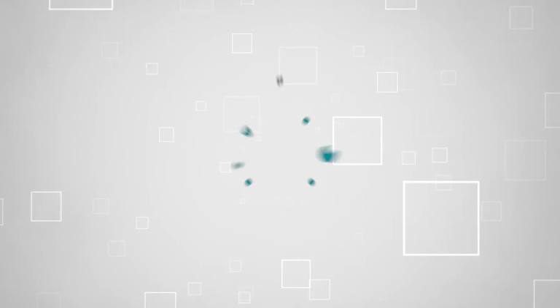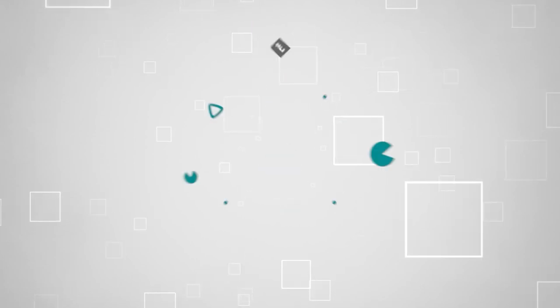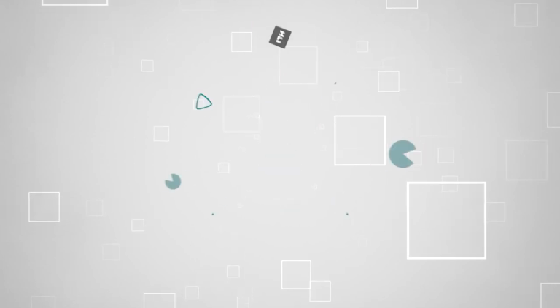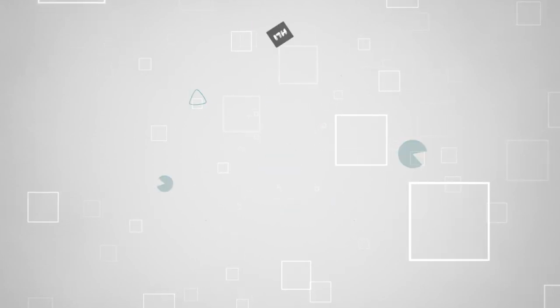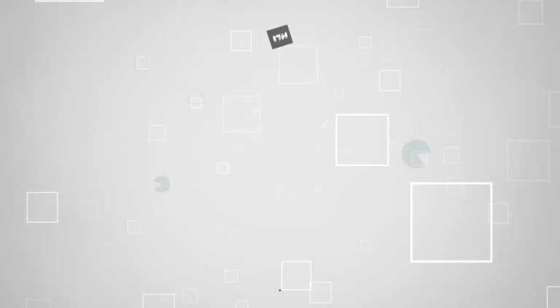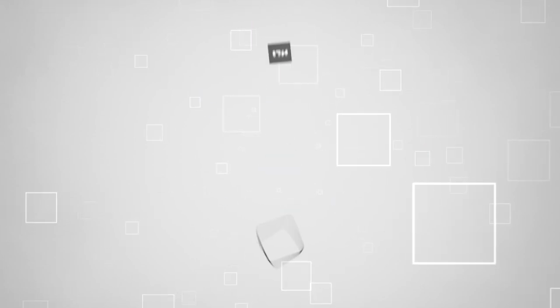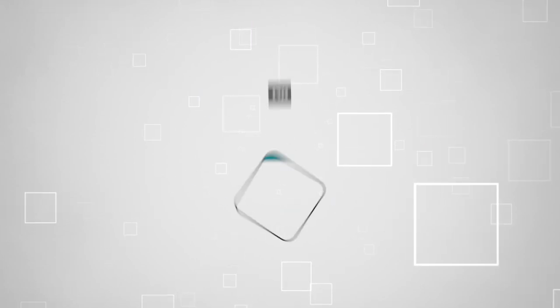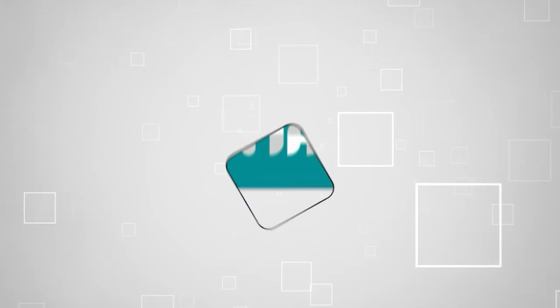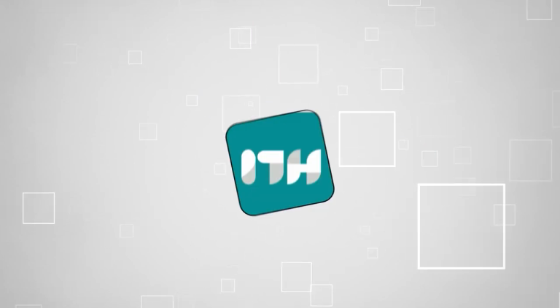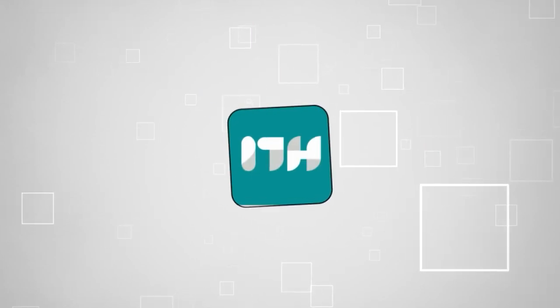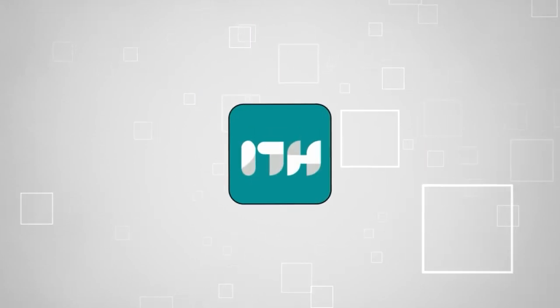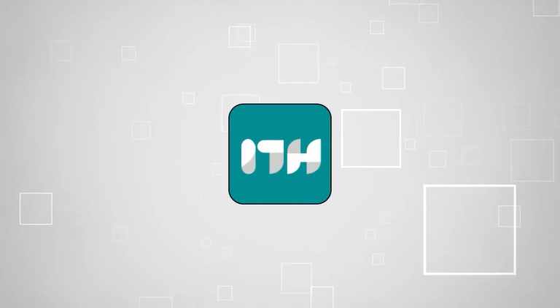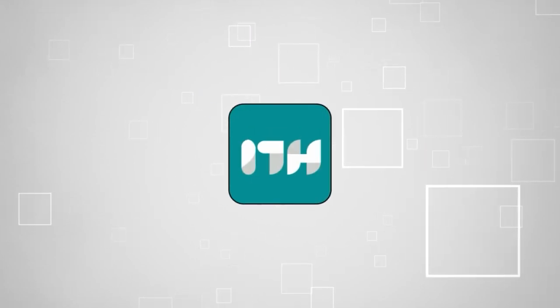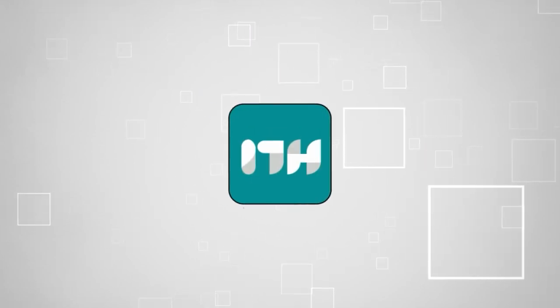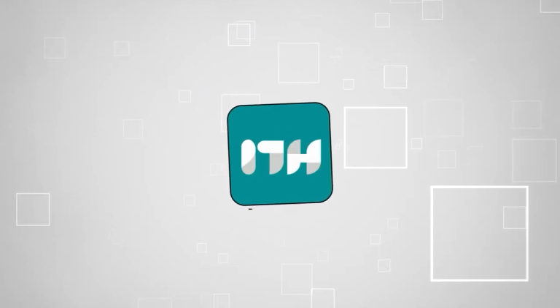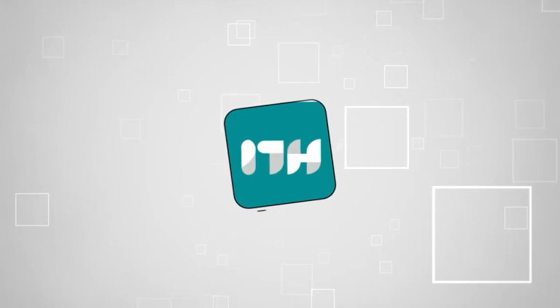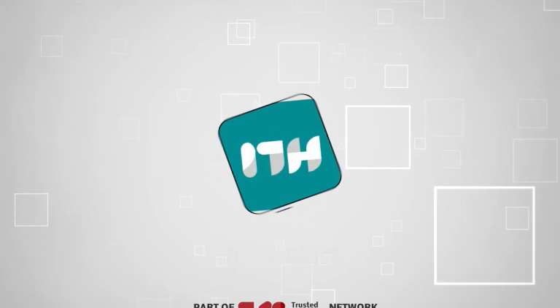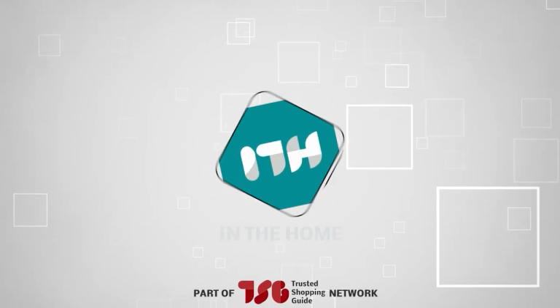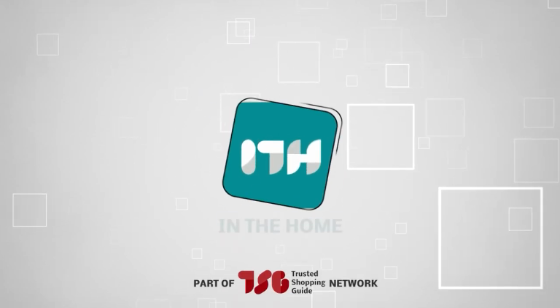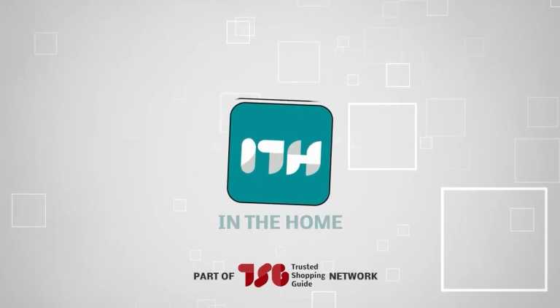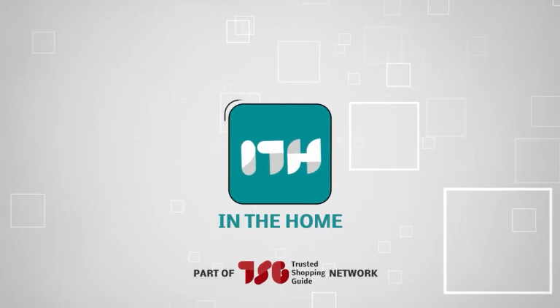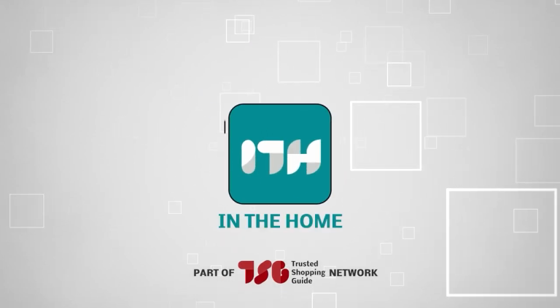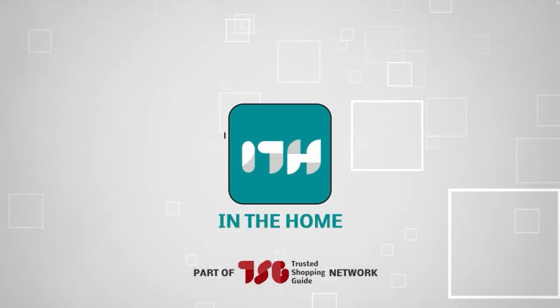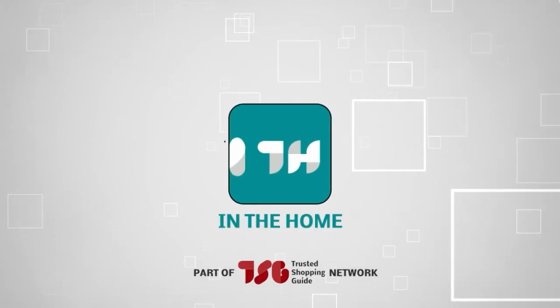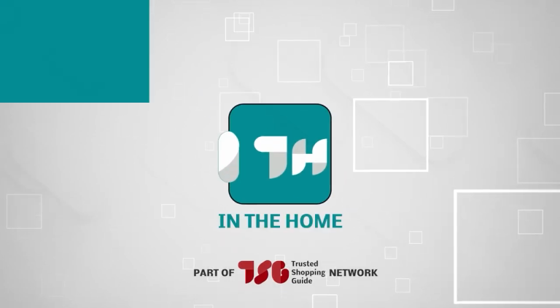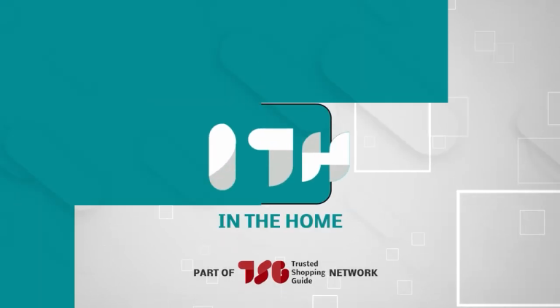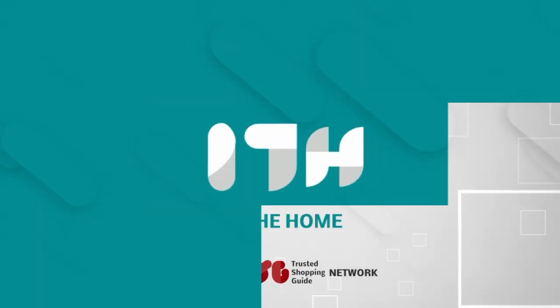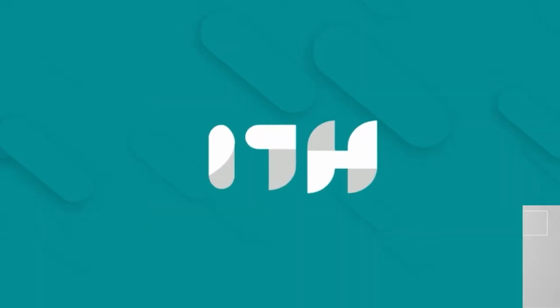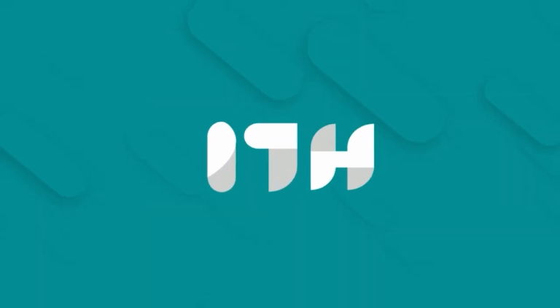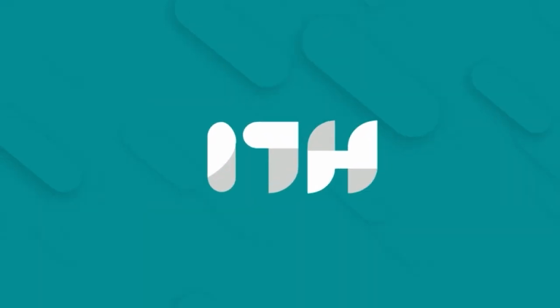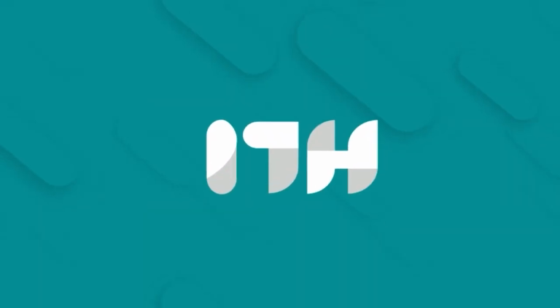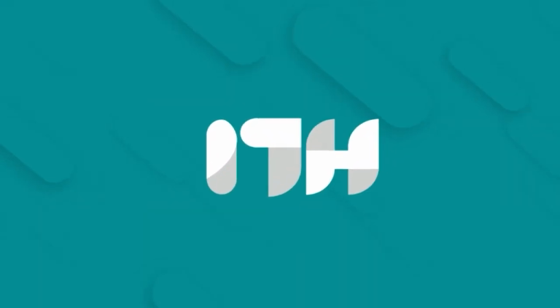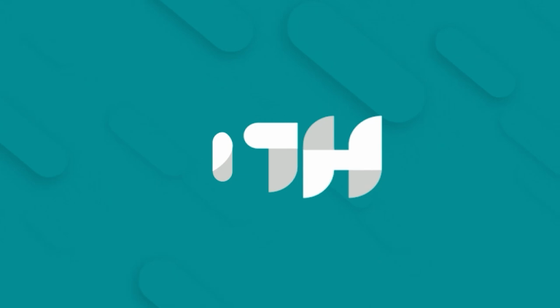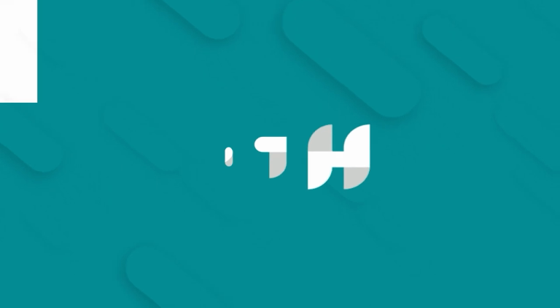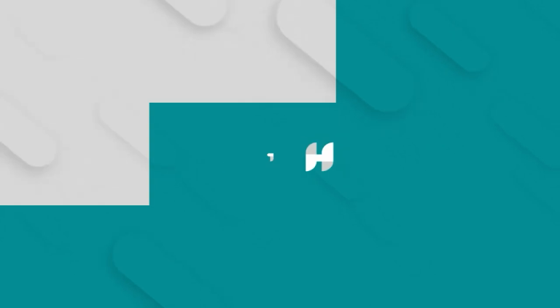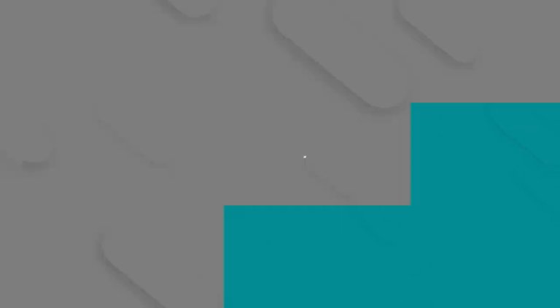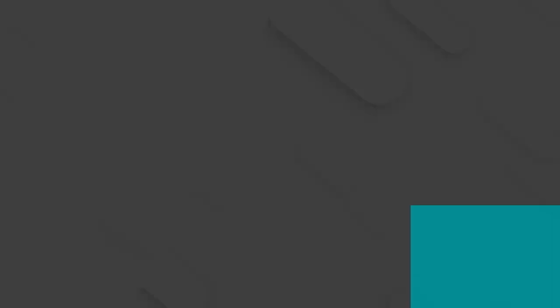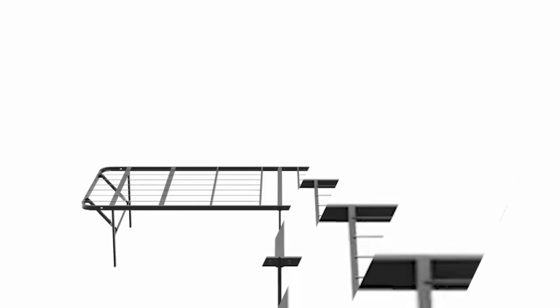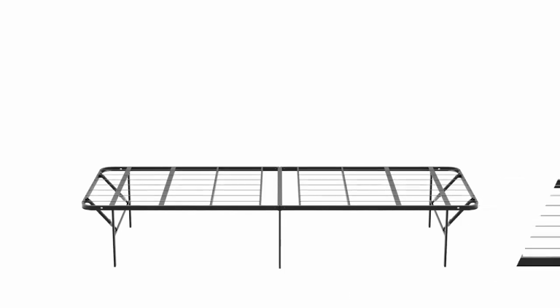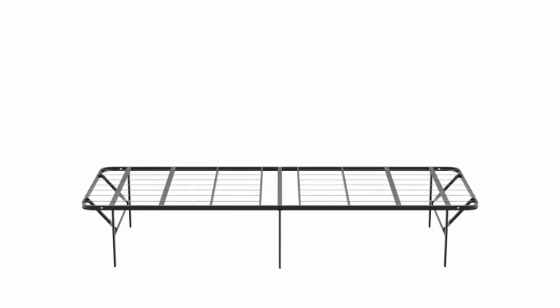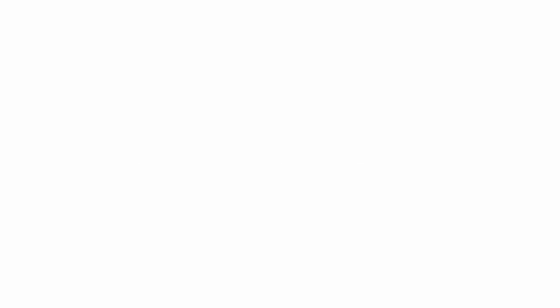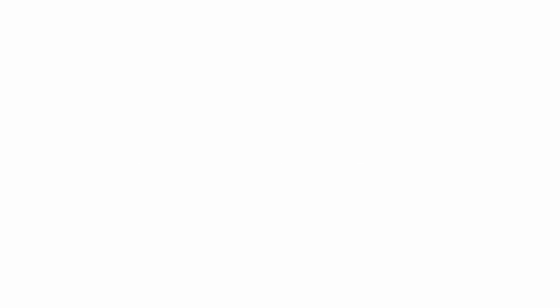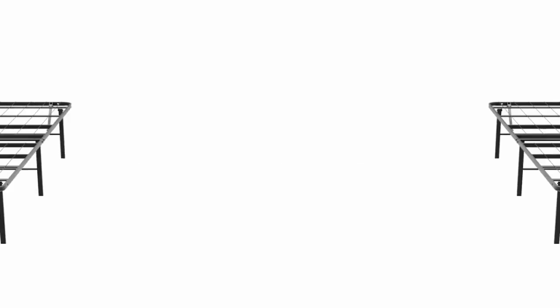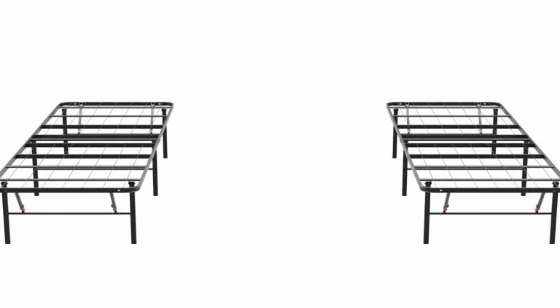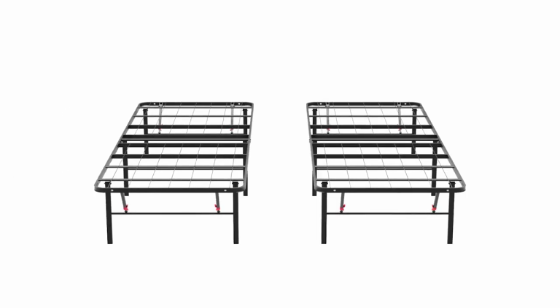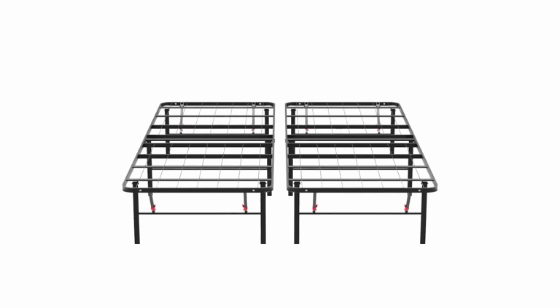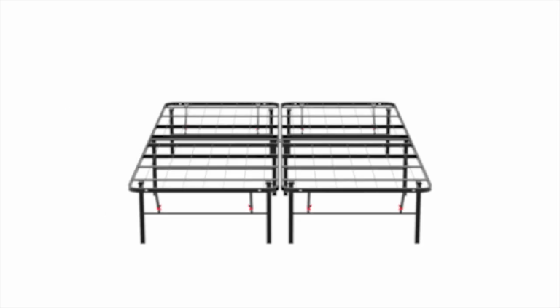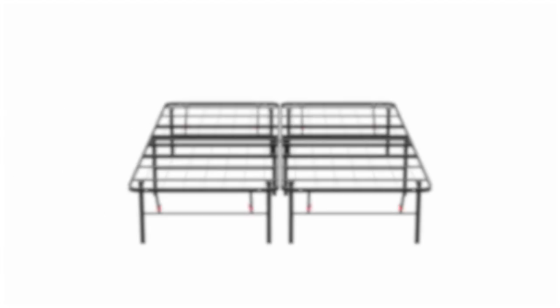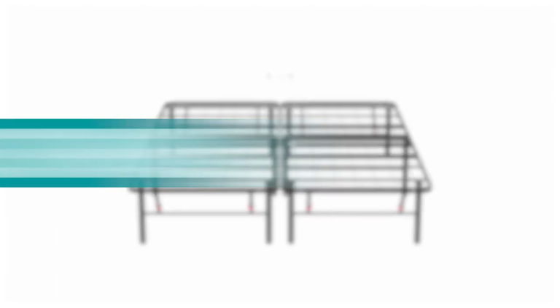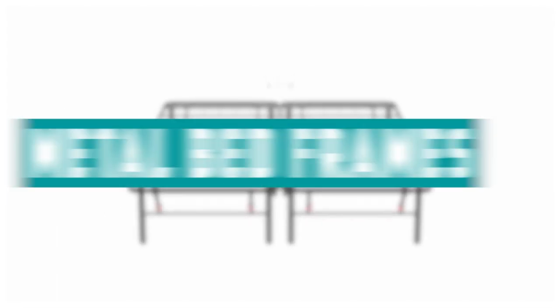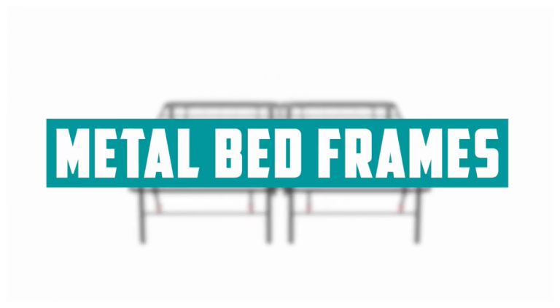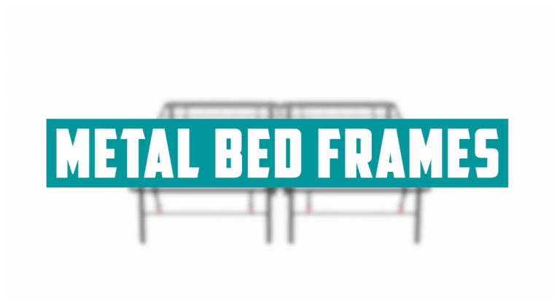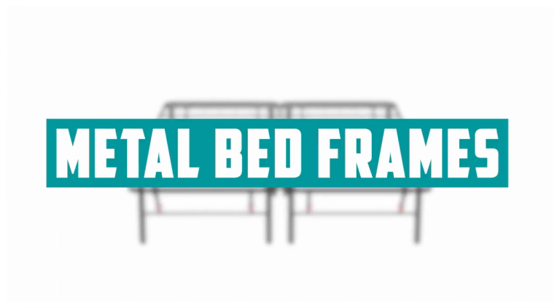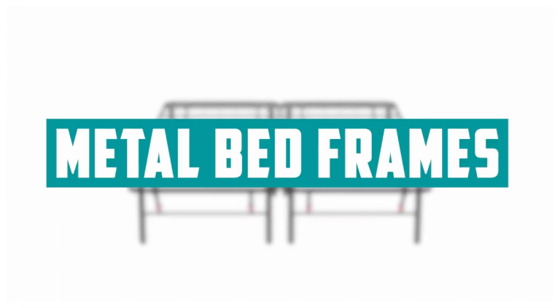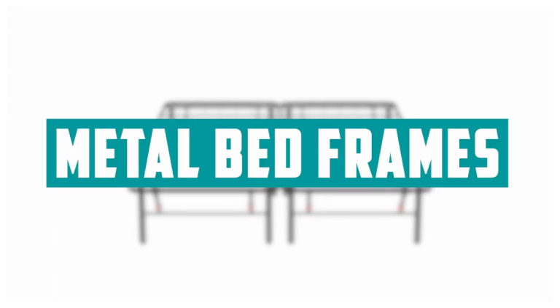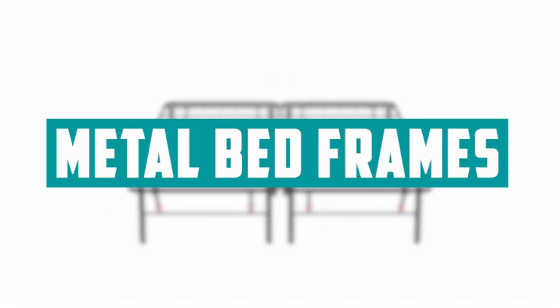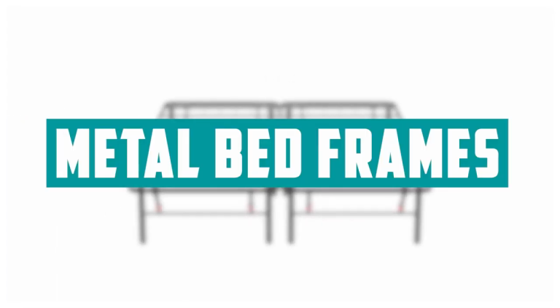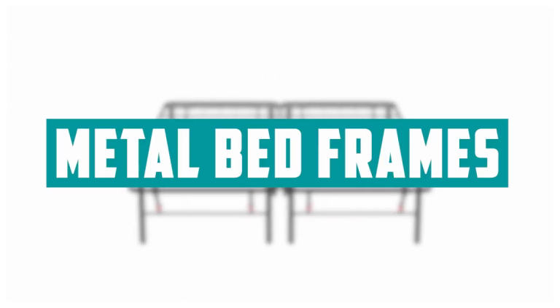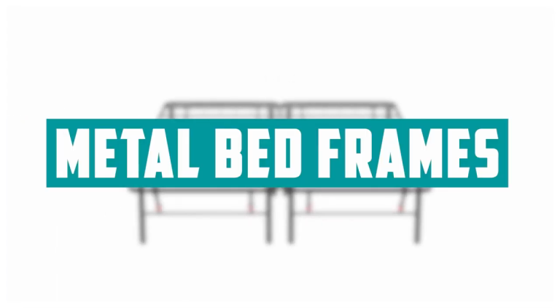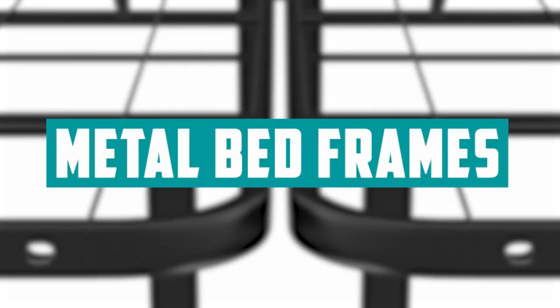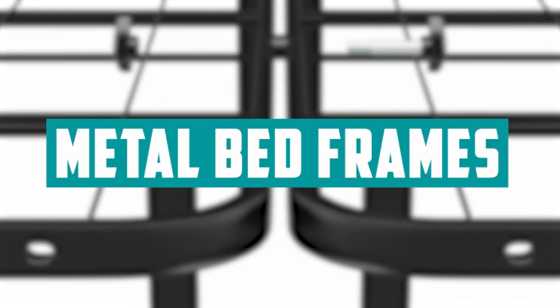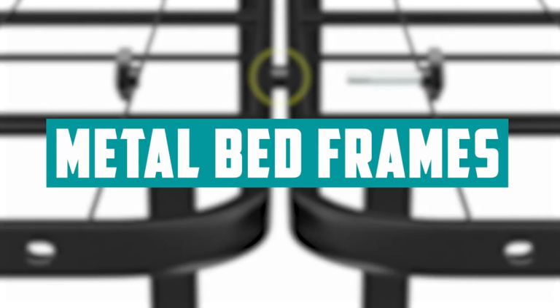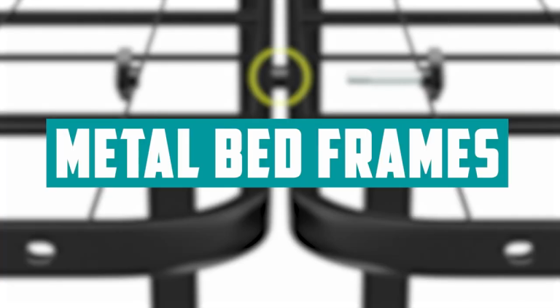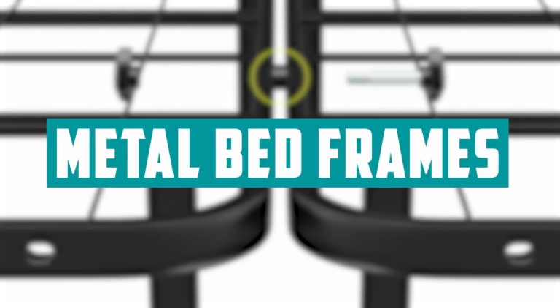Welcome back guys, we're at TrustedShopperGuy.com and today we are in the home. In this video, we'll be sharing with you our best metal bed frames.